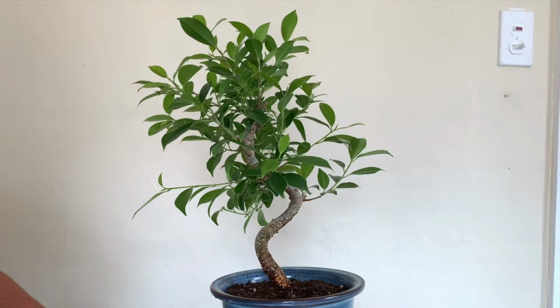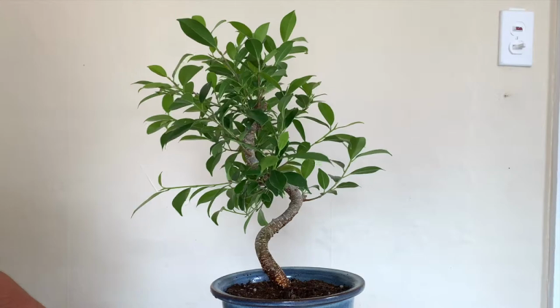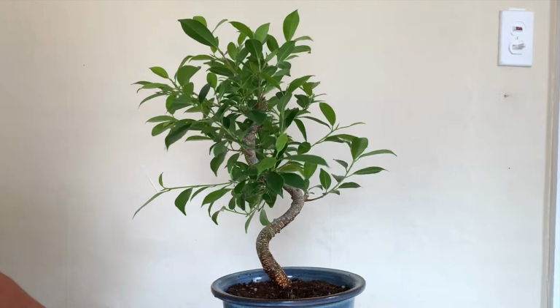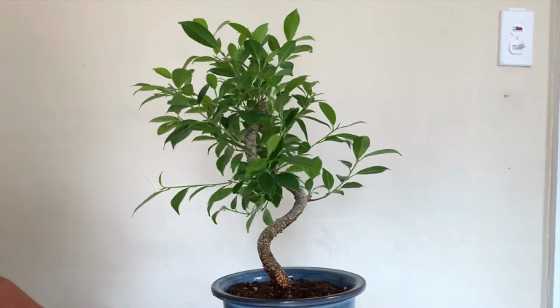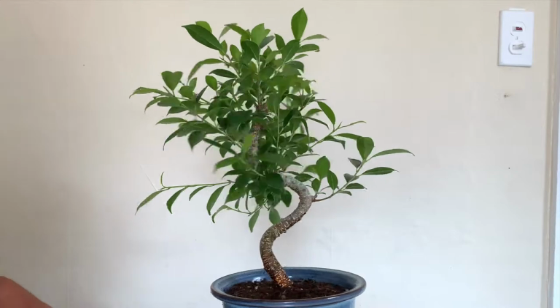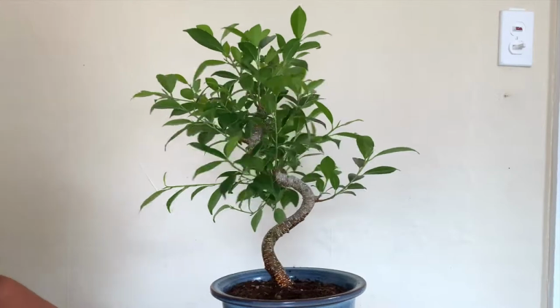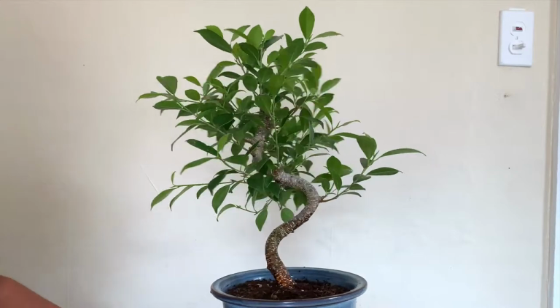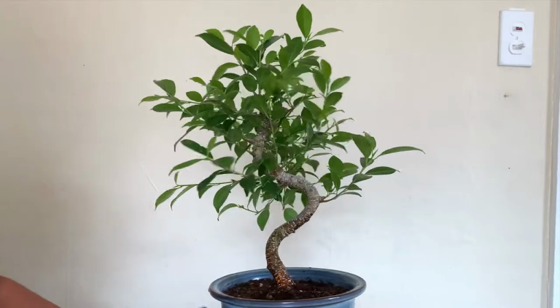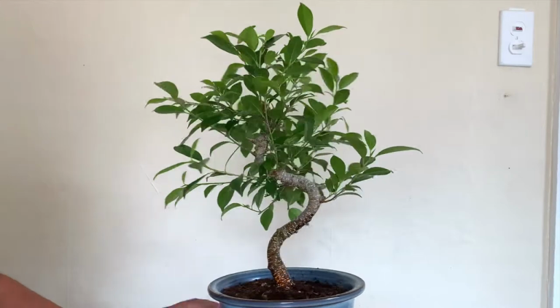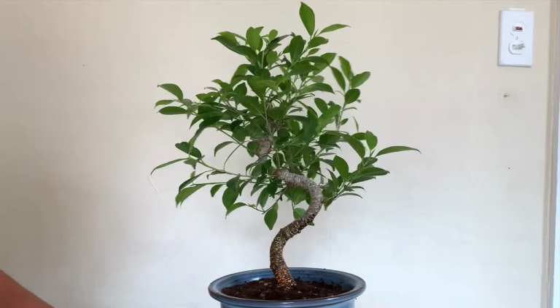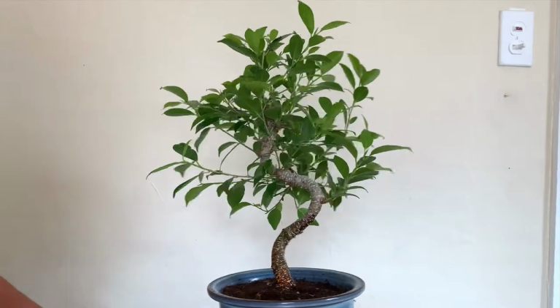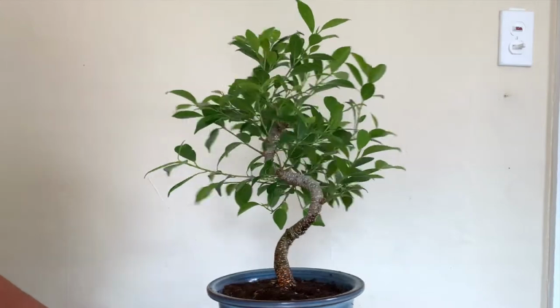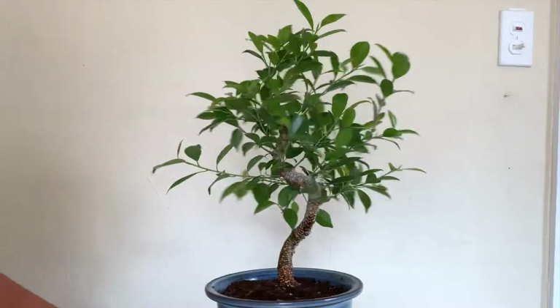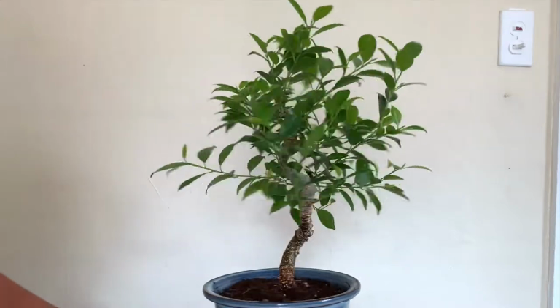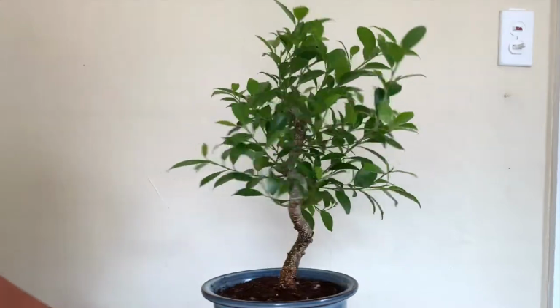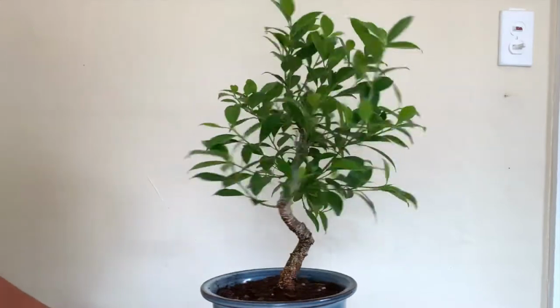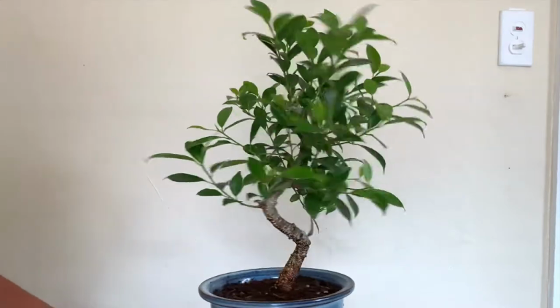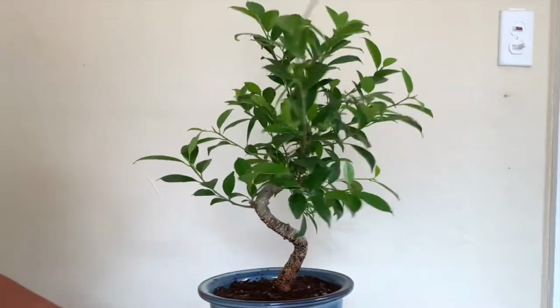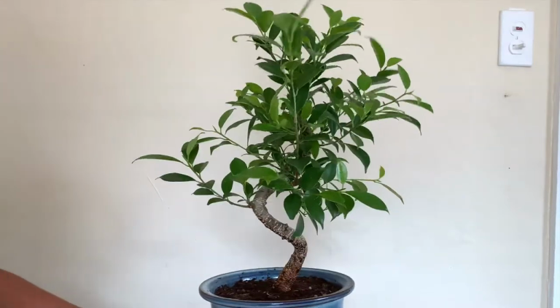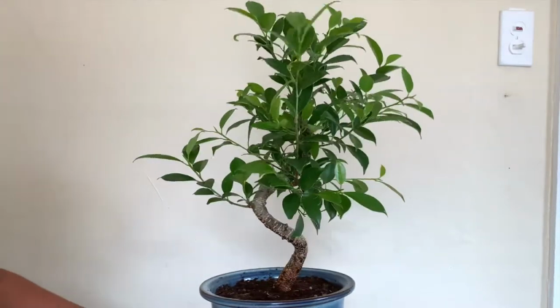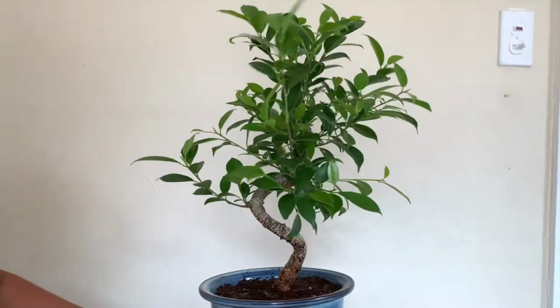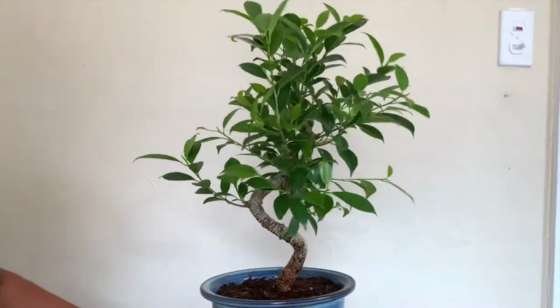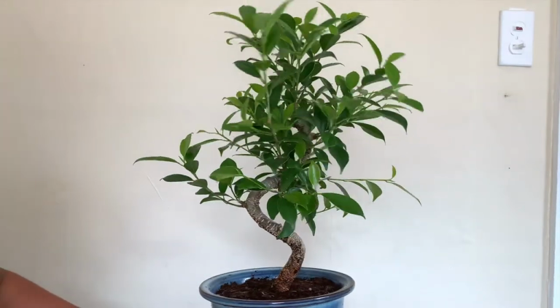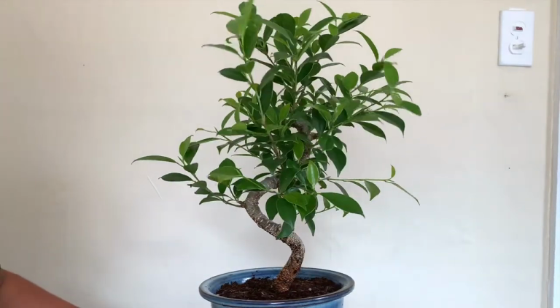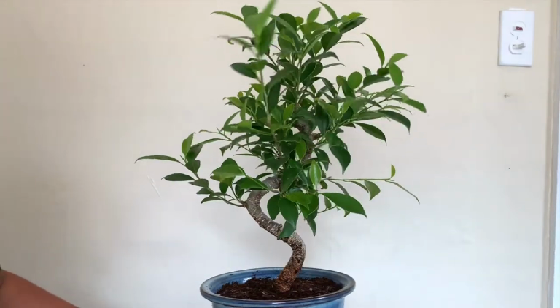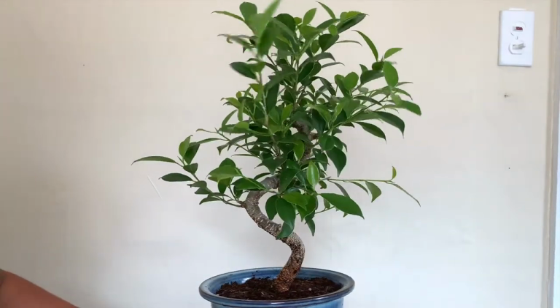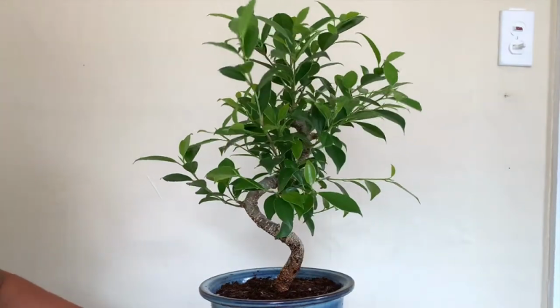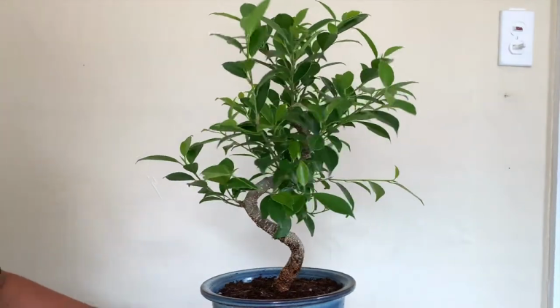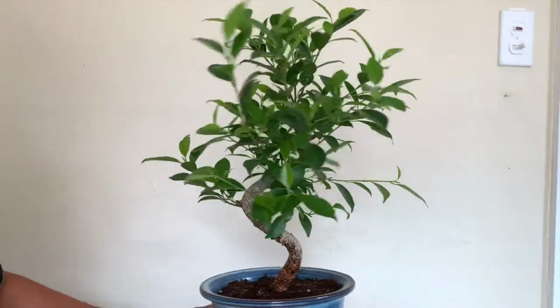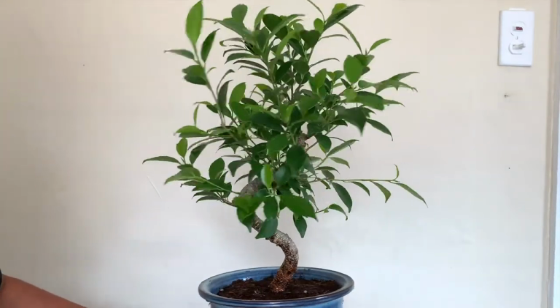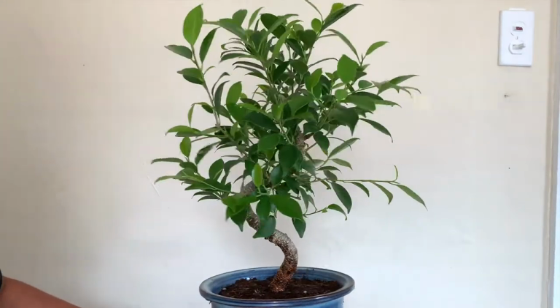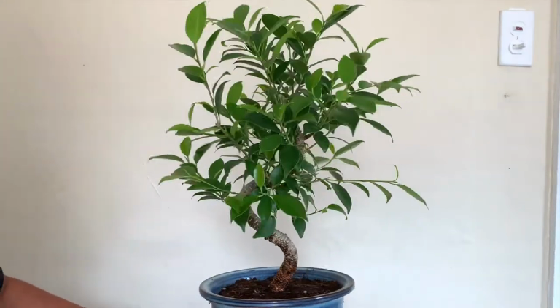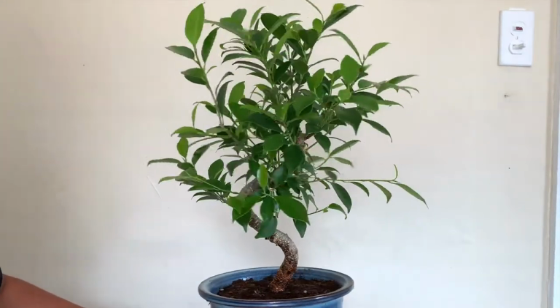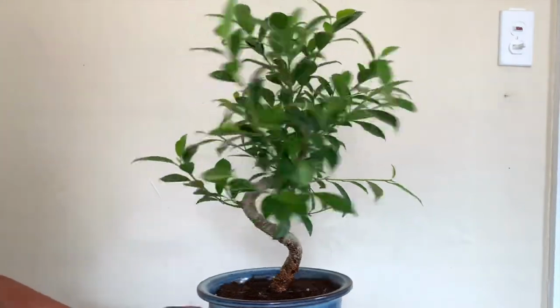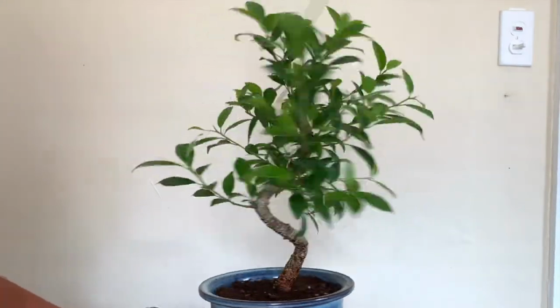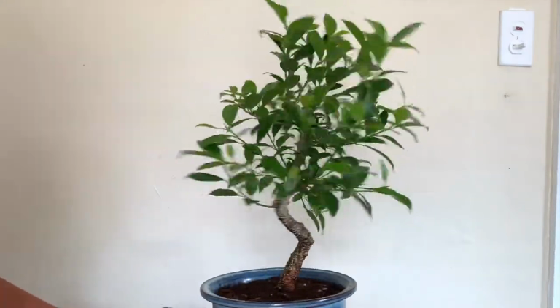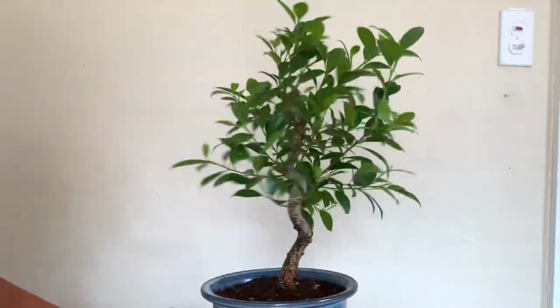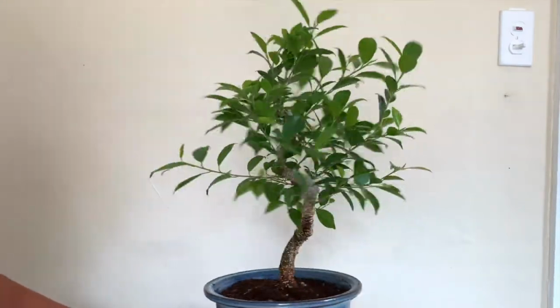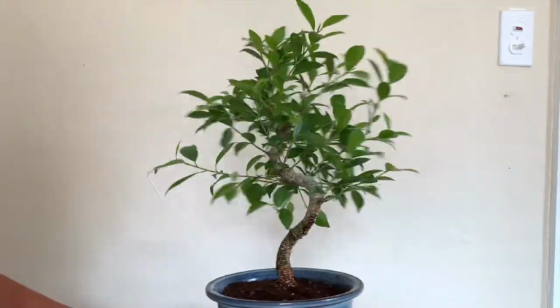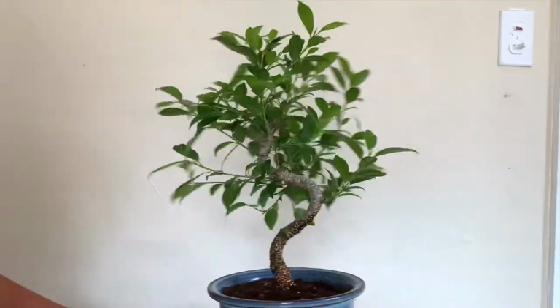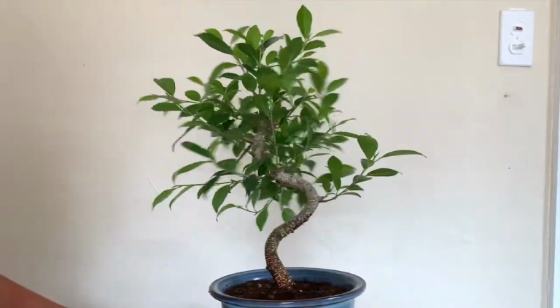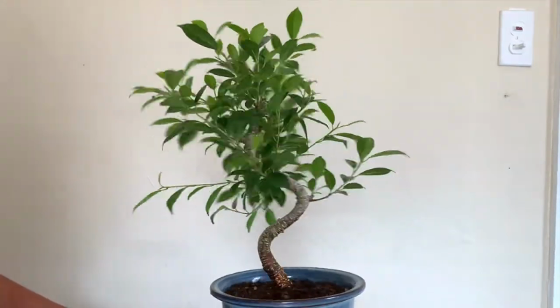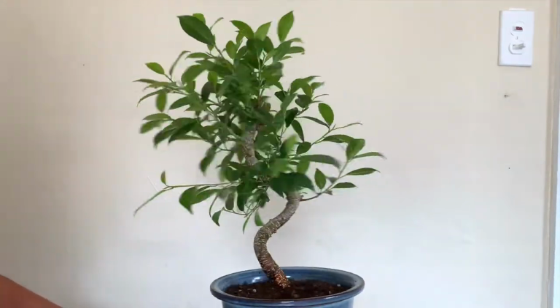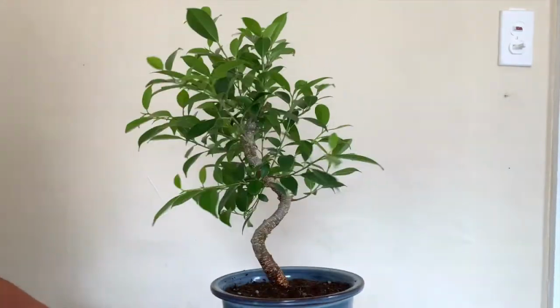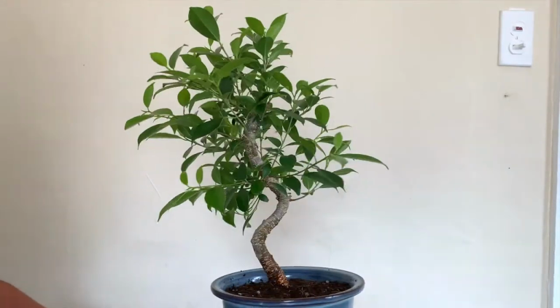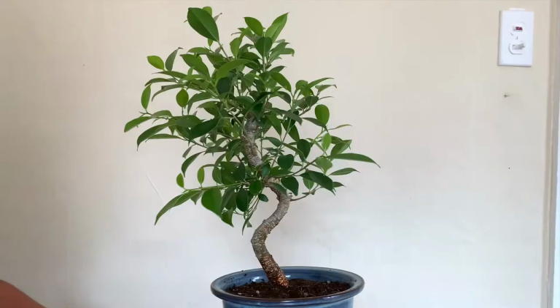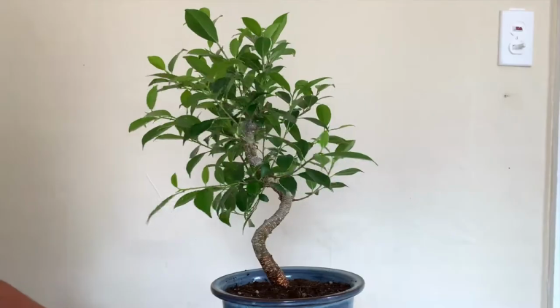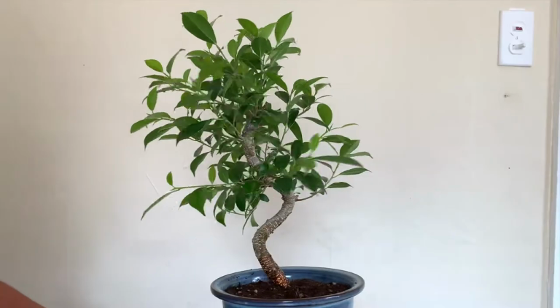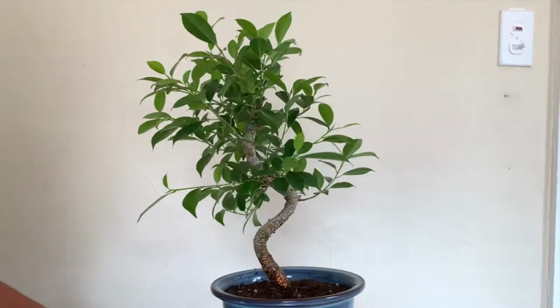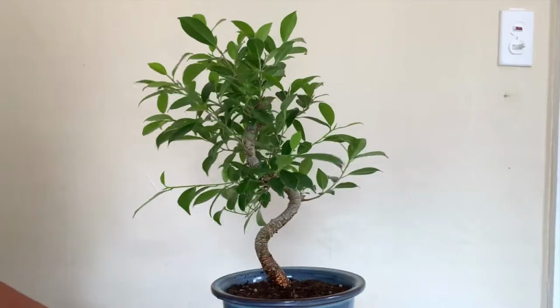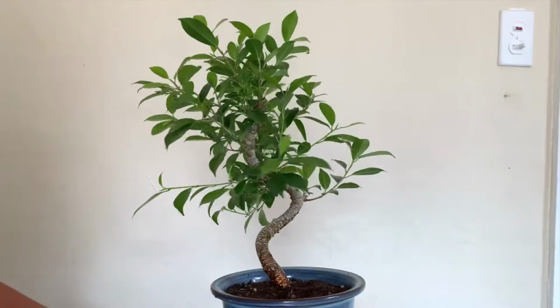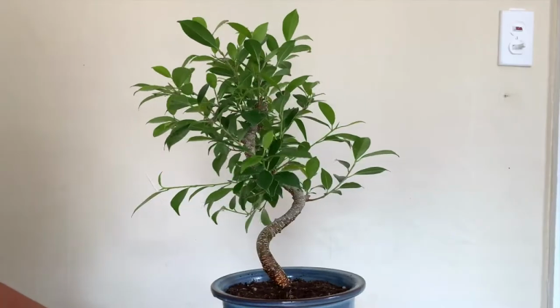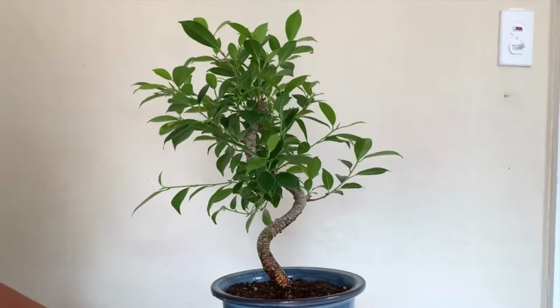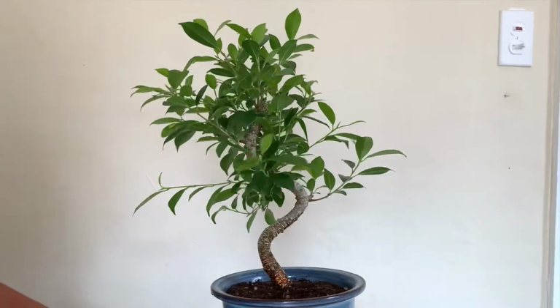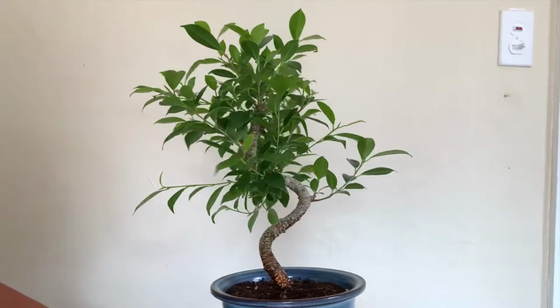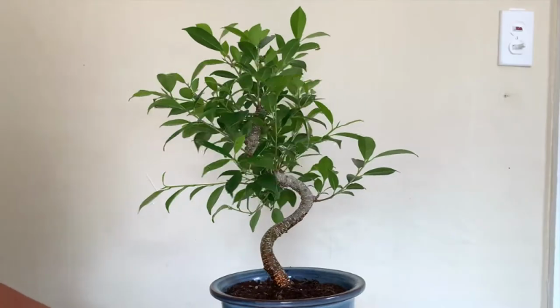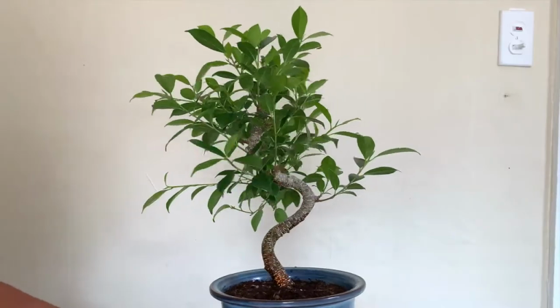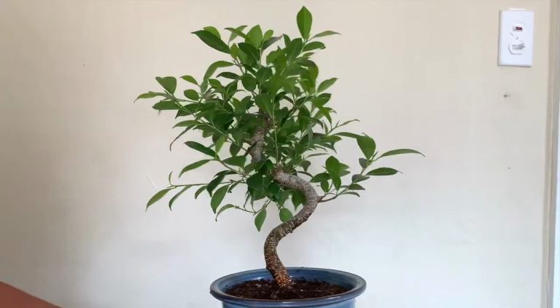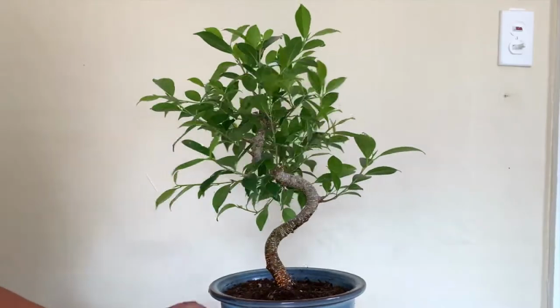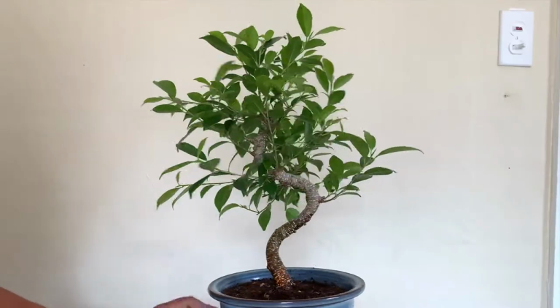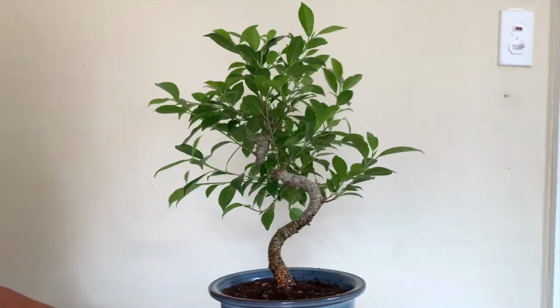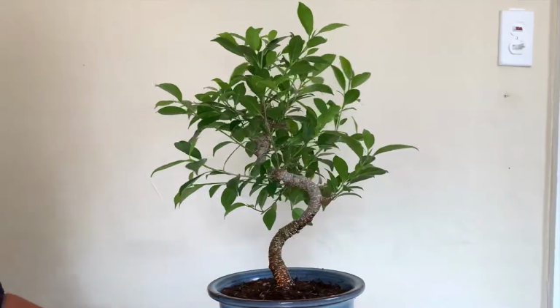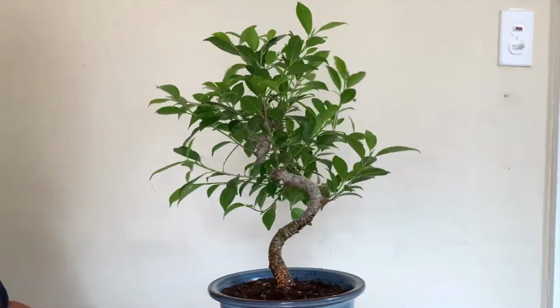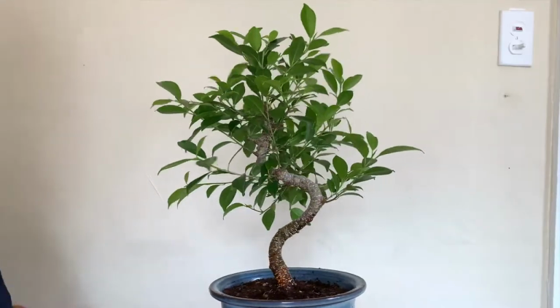Welcome back to Tropicana Bonsai. I'm going to turn this ficus into a mature looking bonsai tree. Stay tuned.